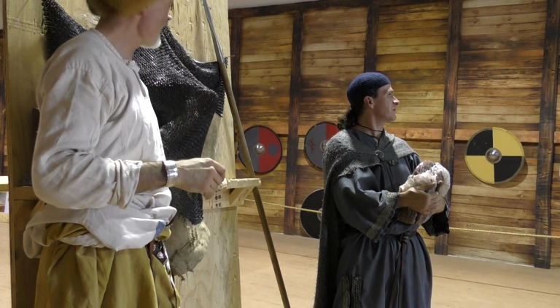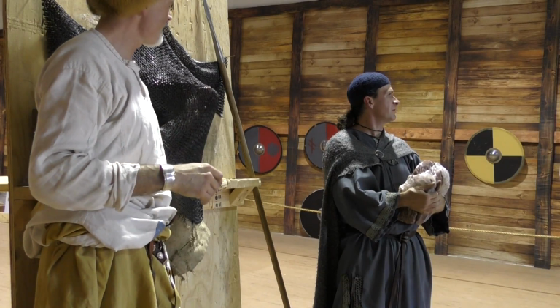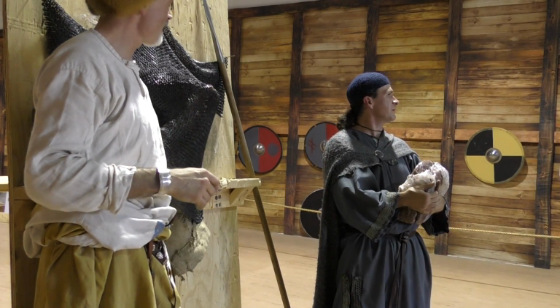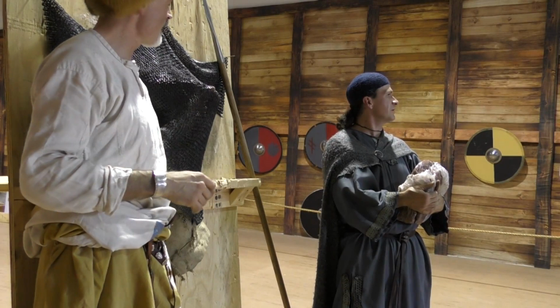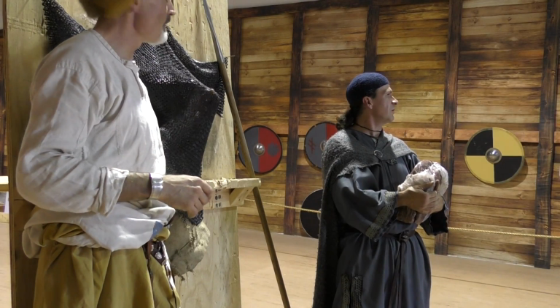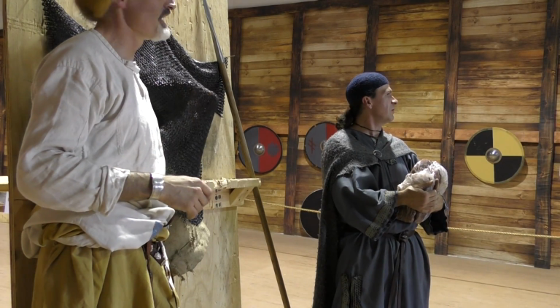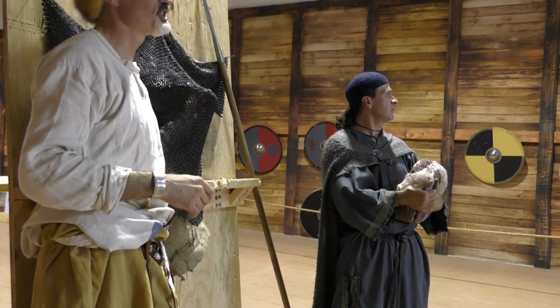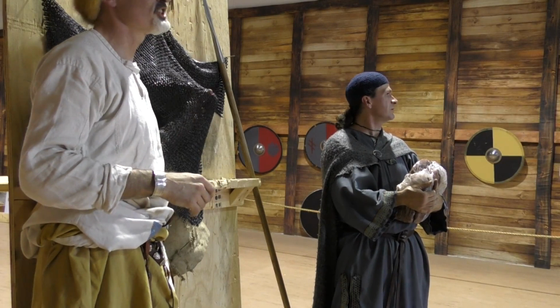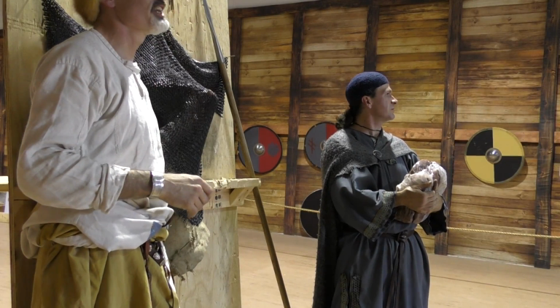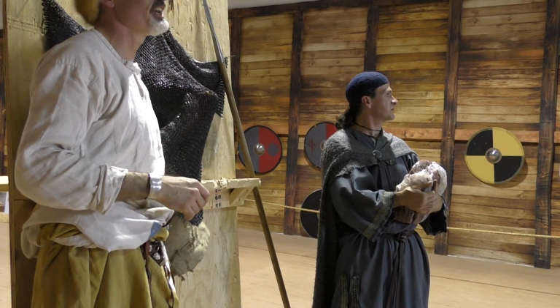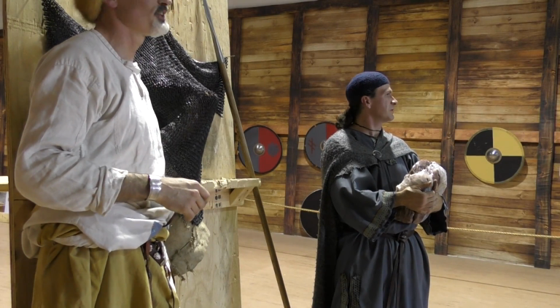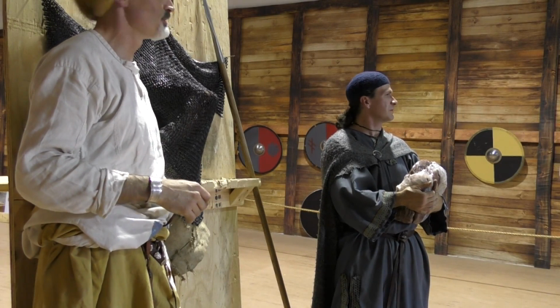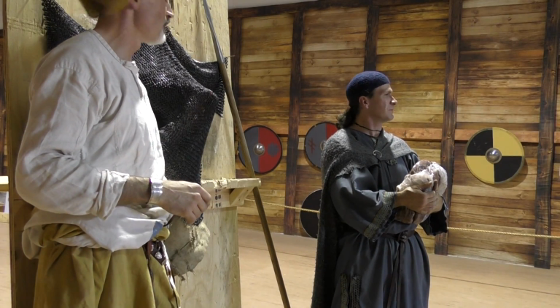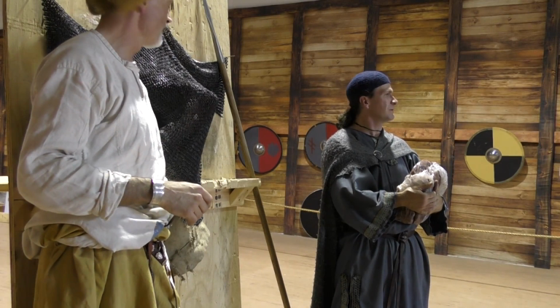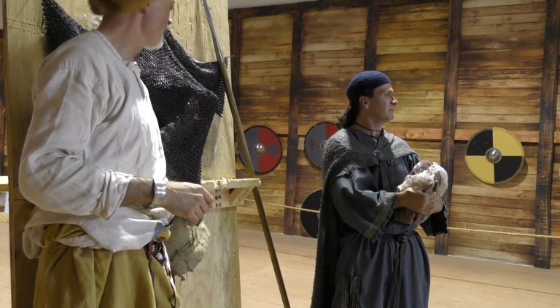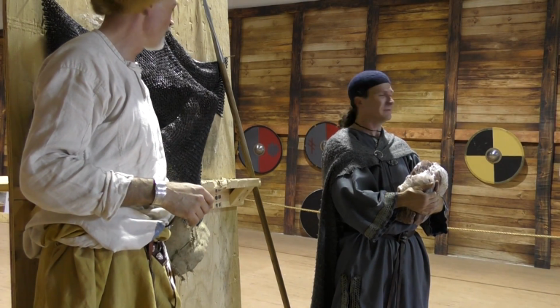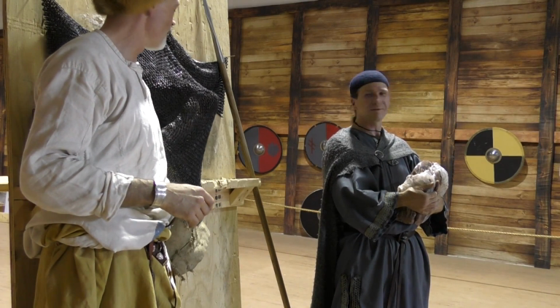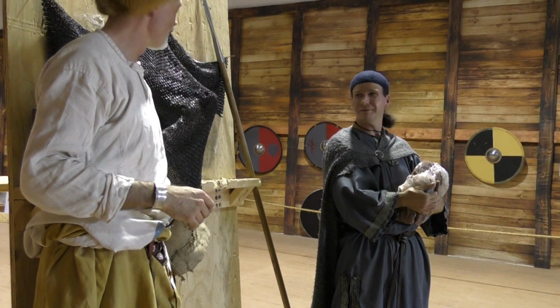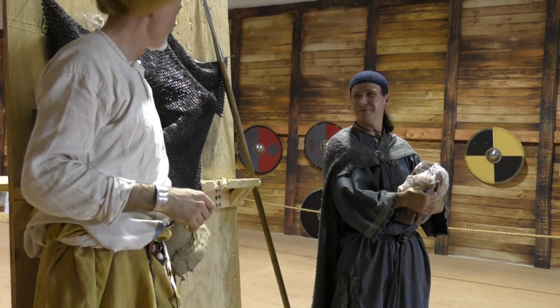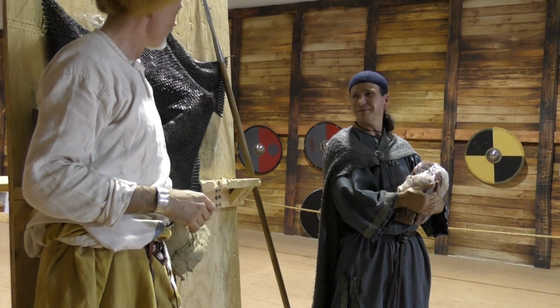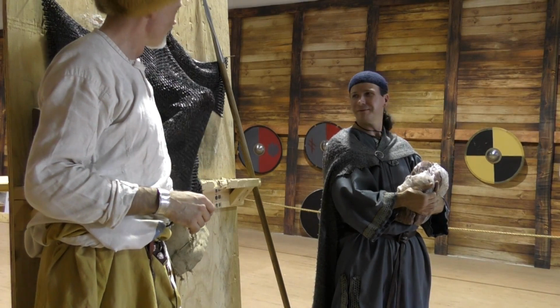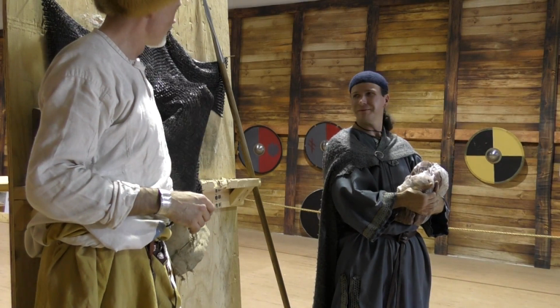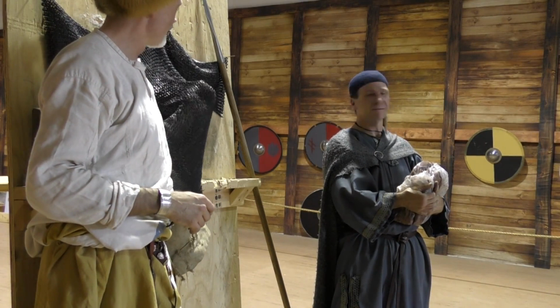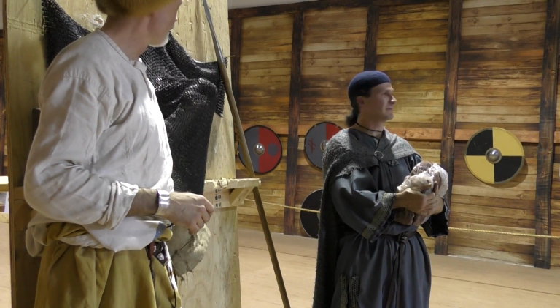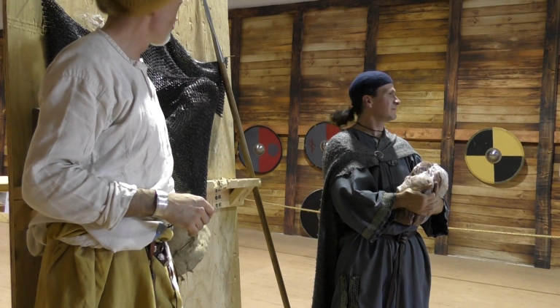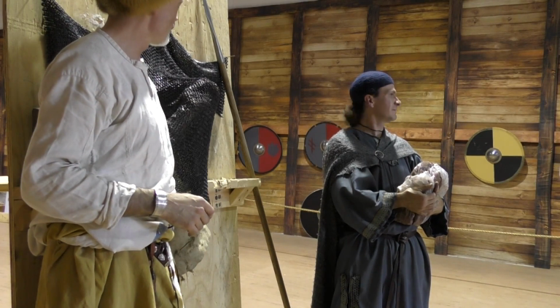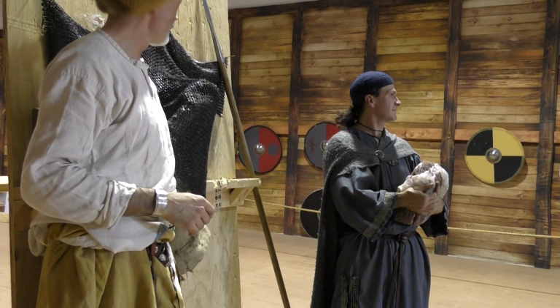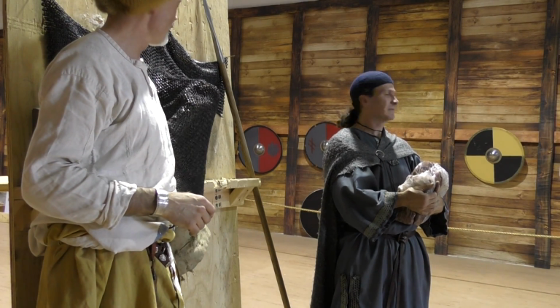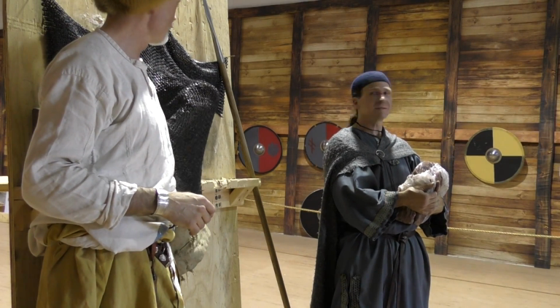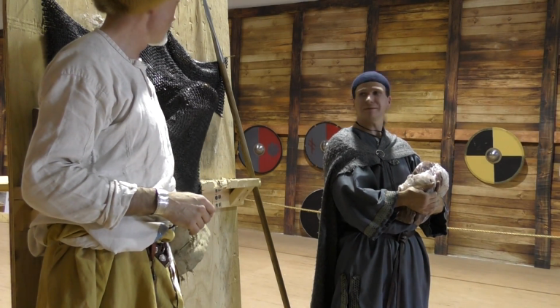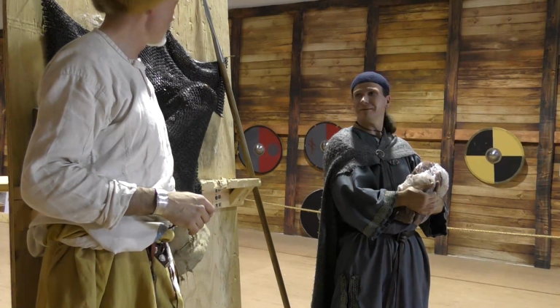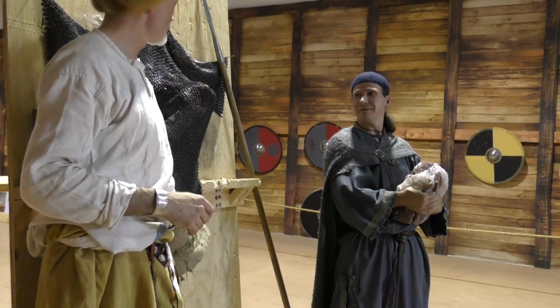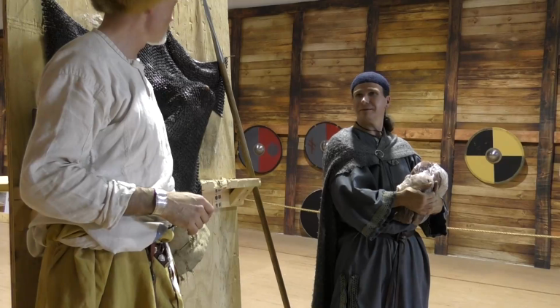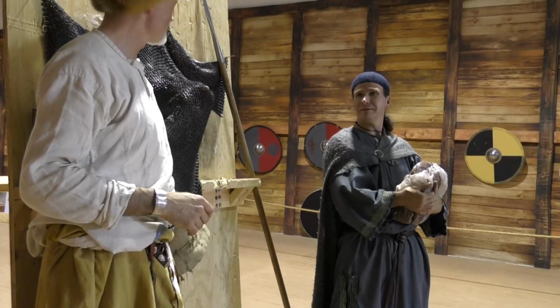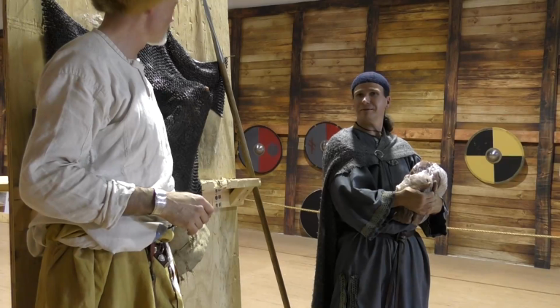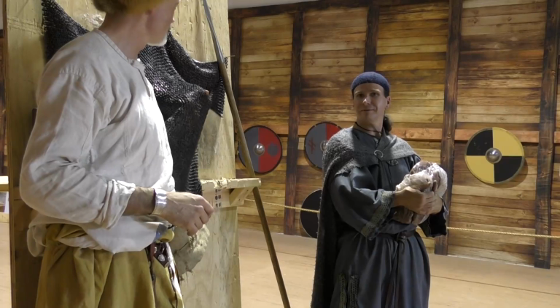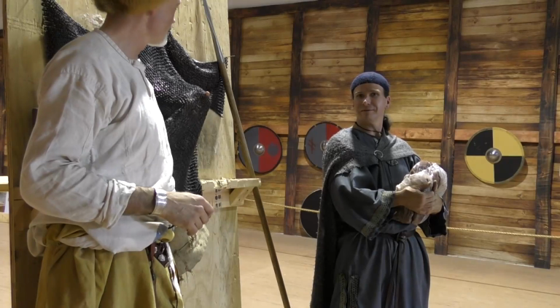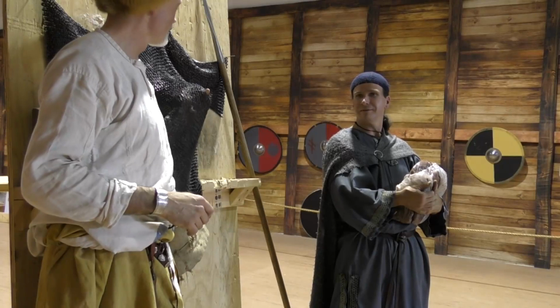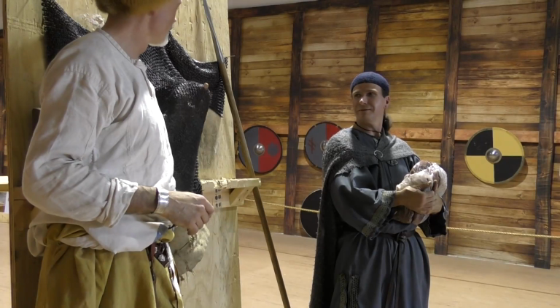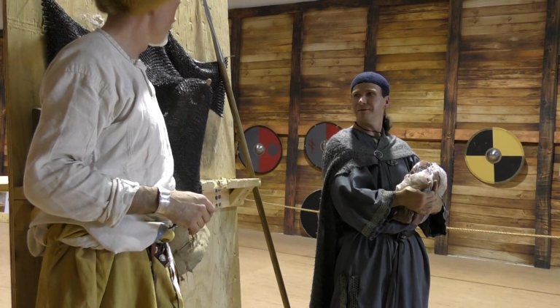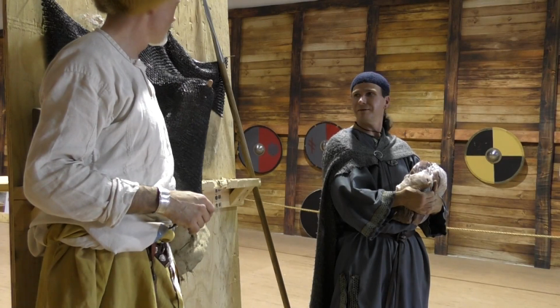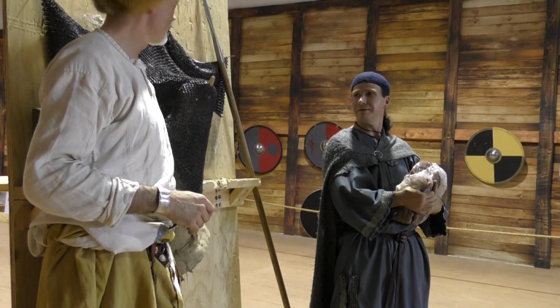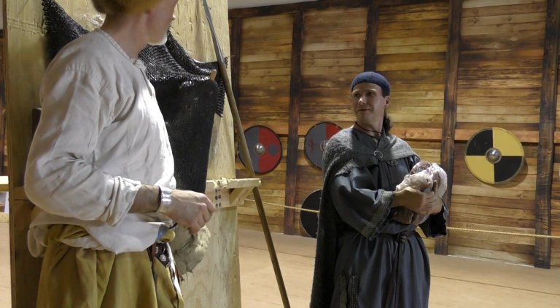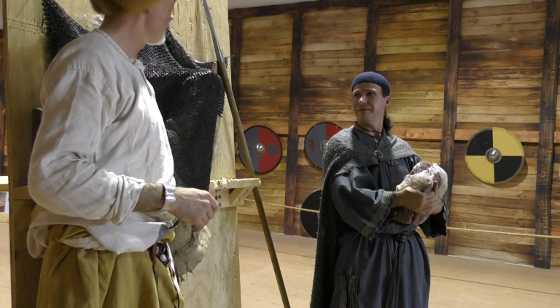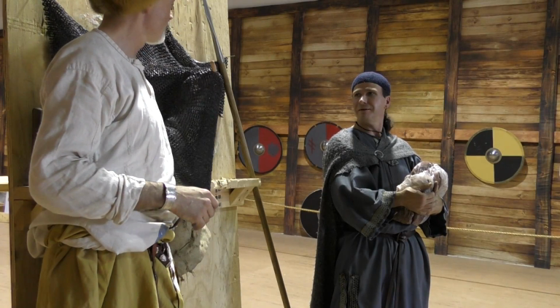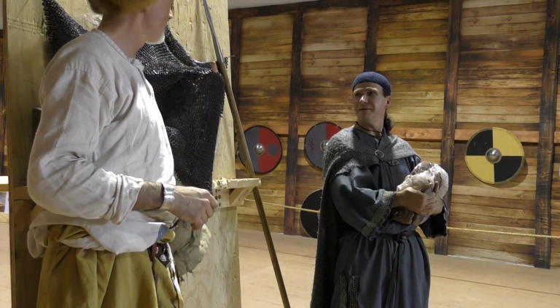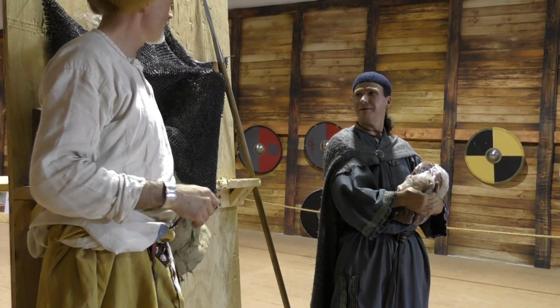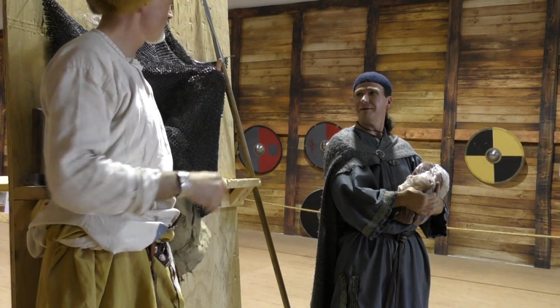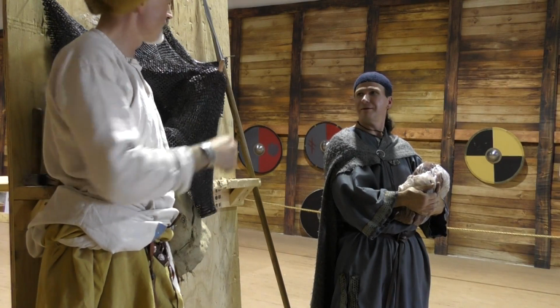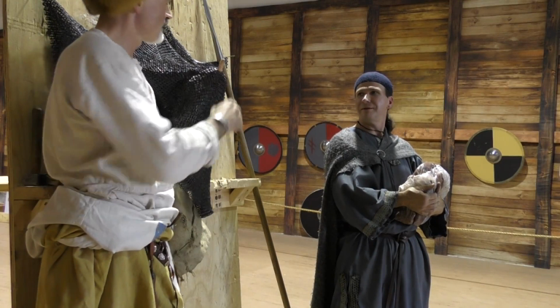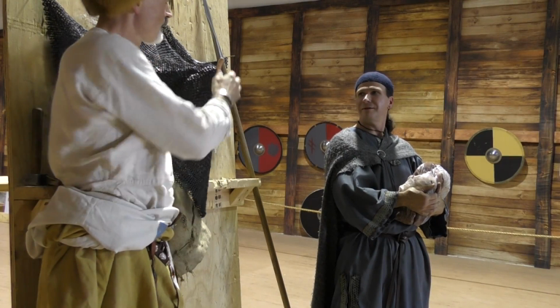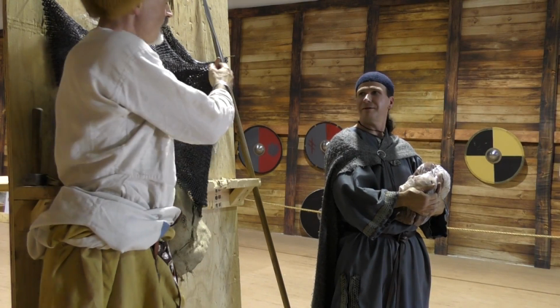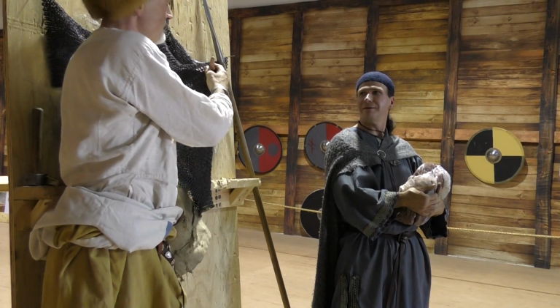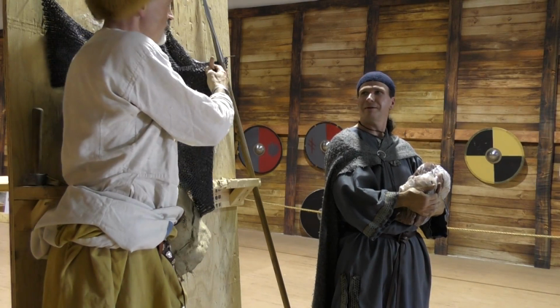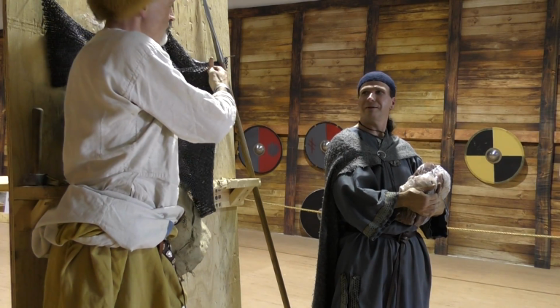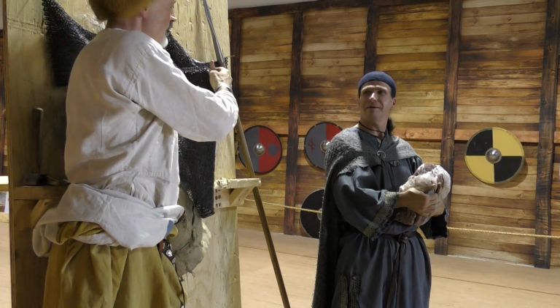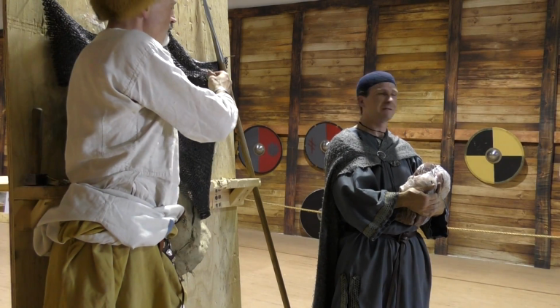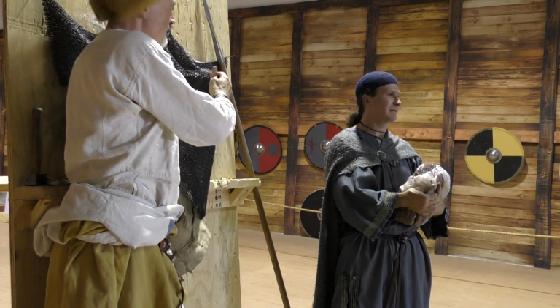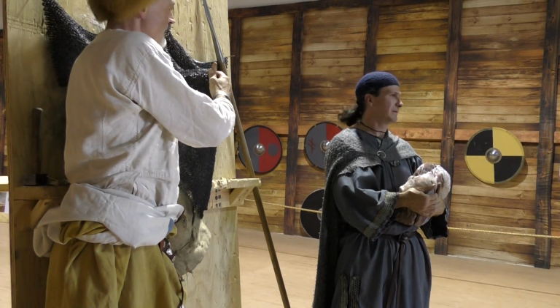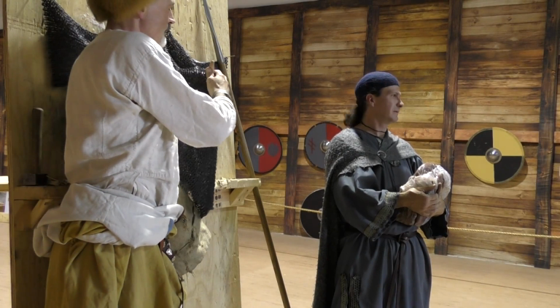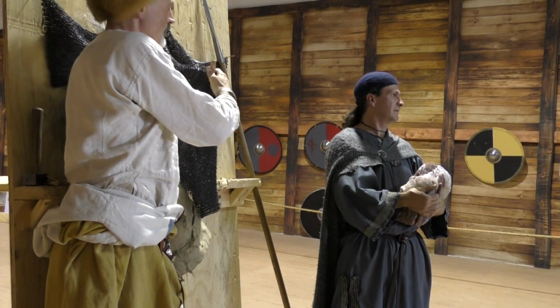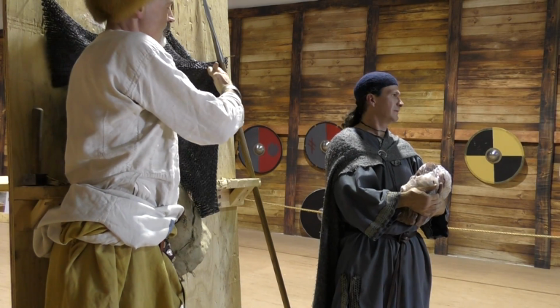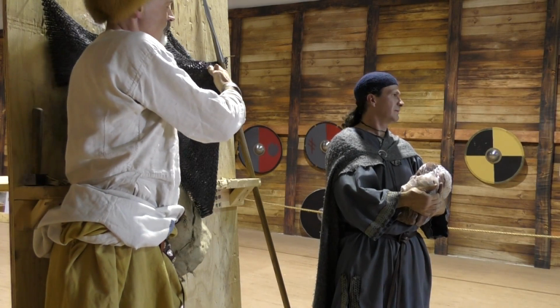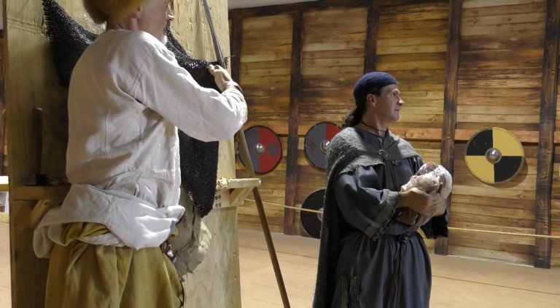If I hadn't mentioned it you wouldn't know. But my index finger was too thick for it, so that's the ring finger going through there.